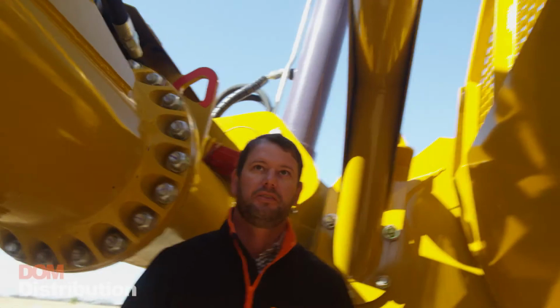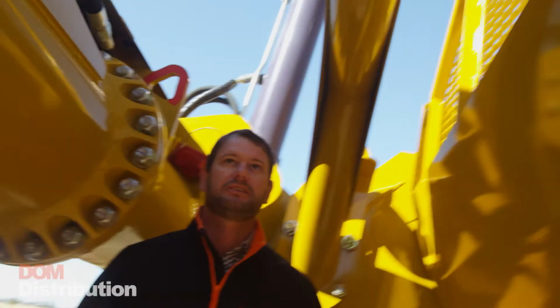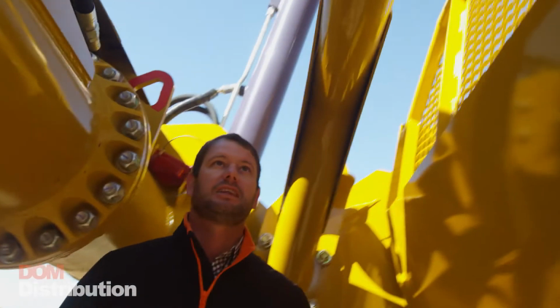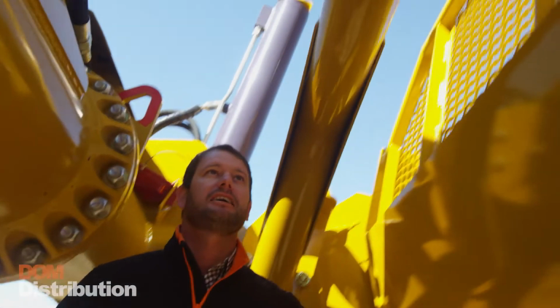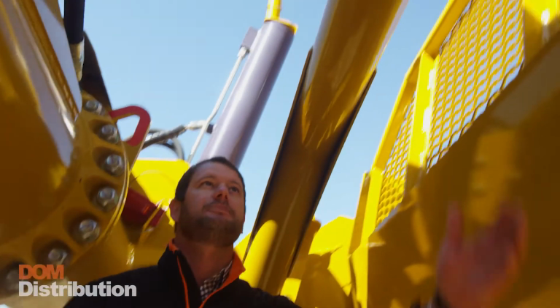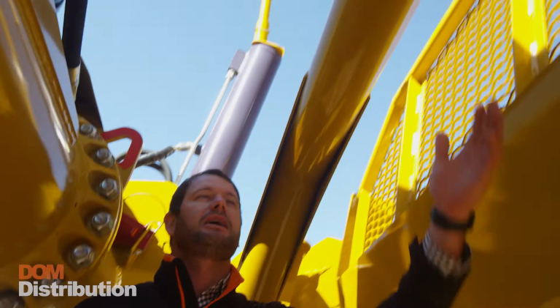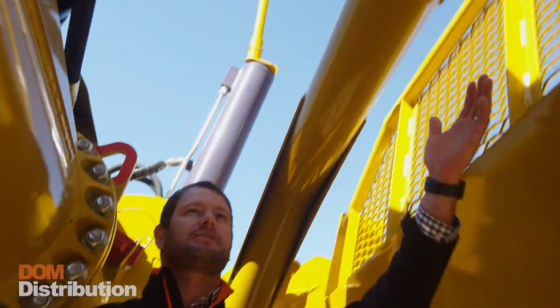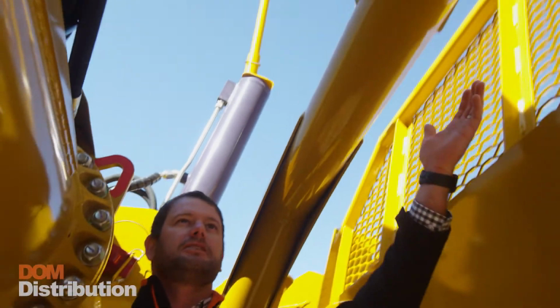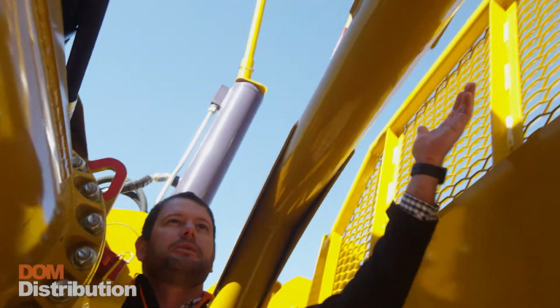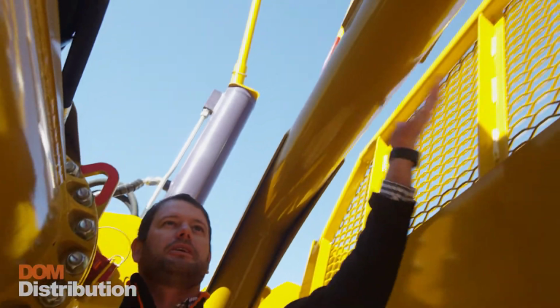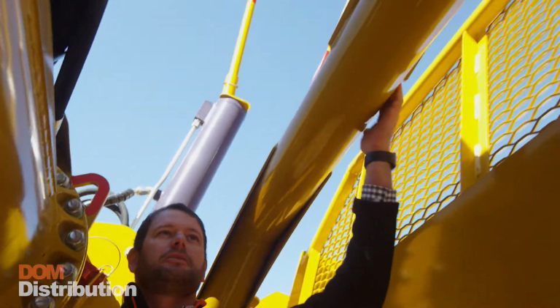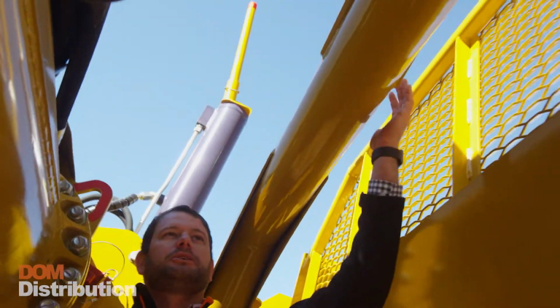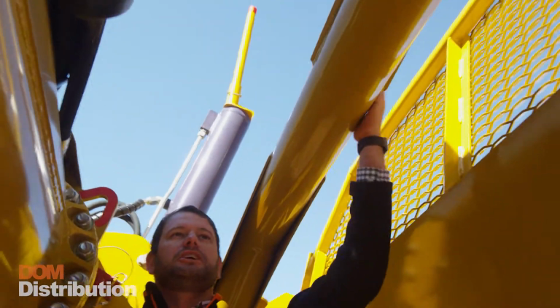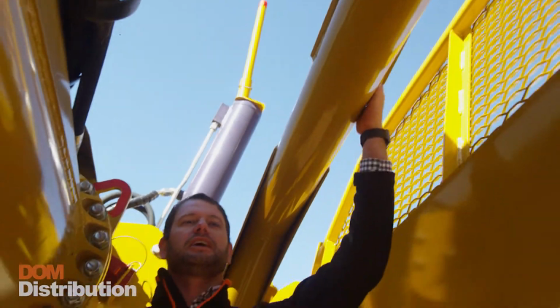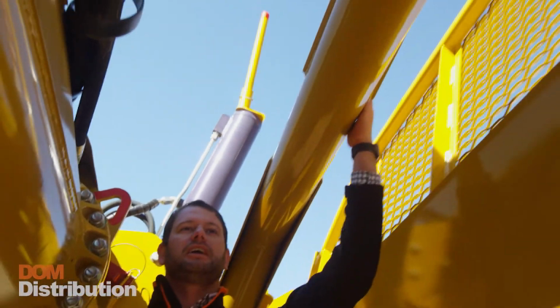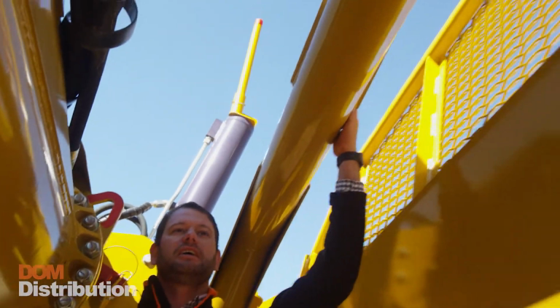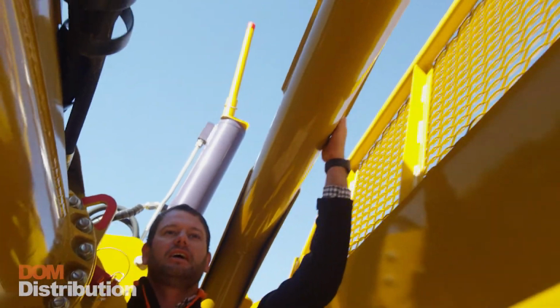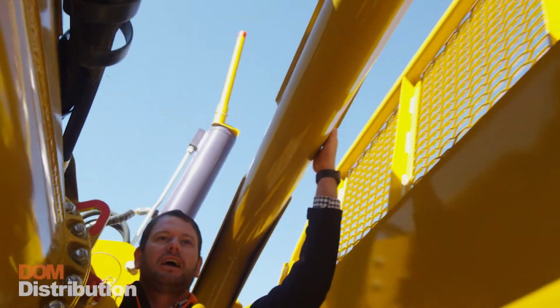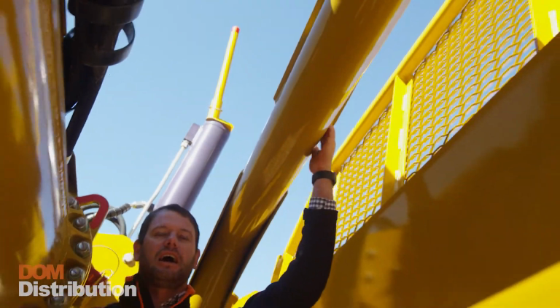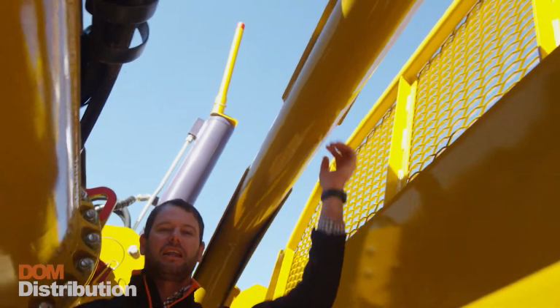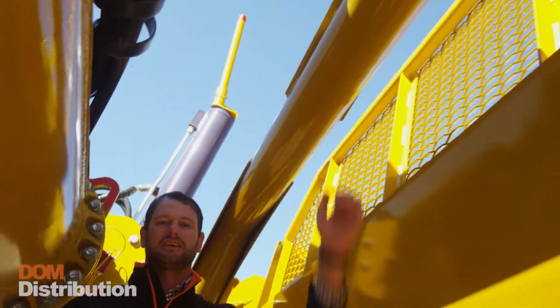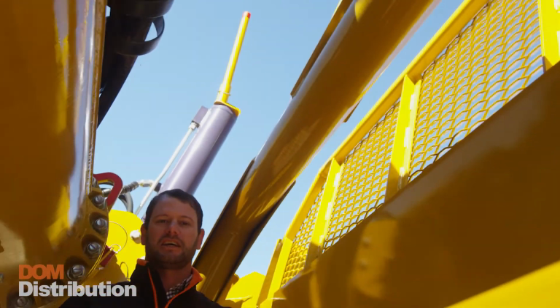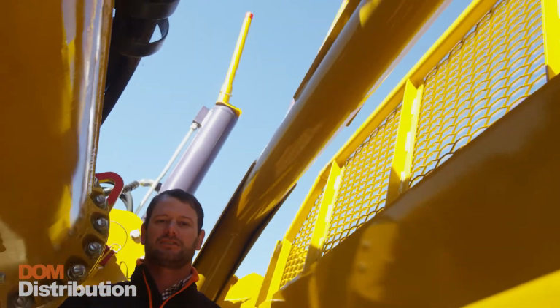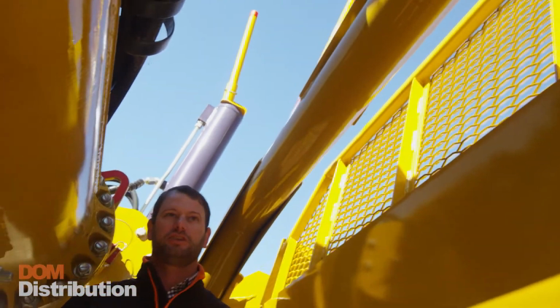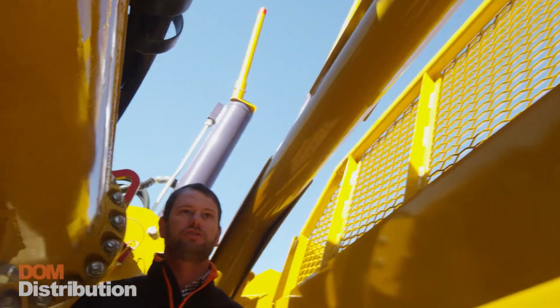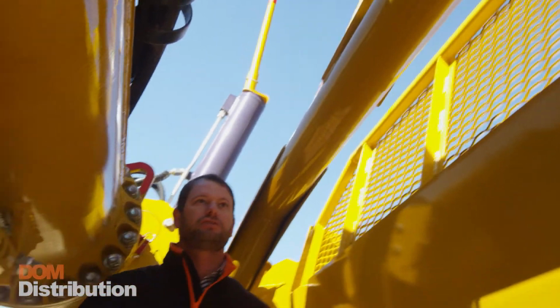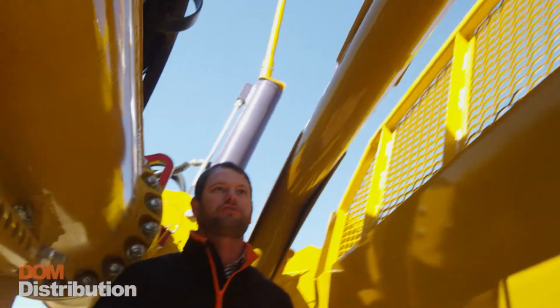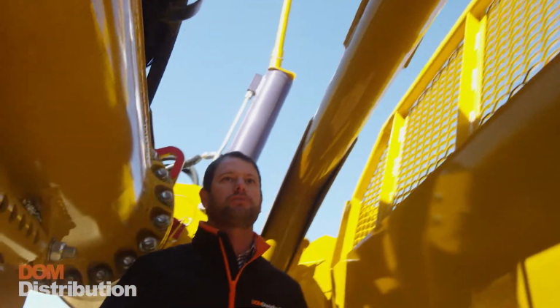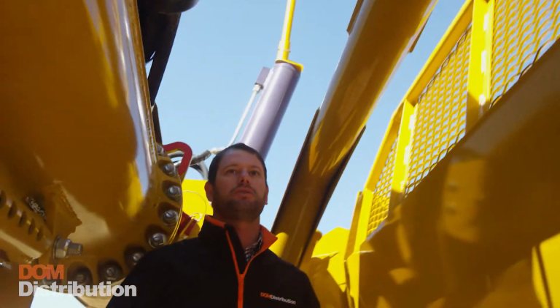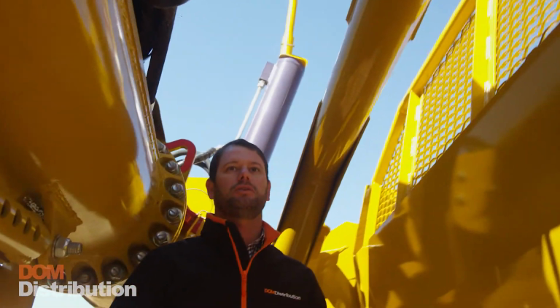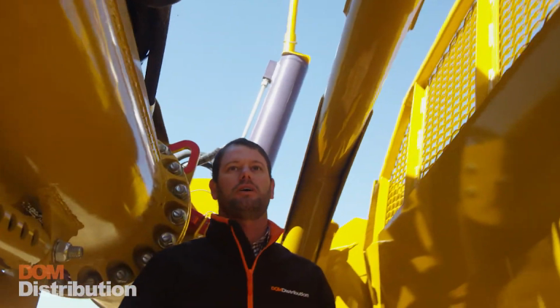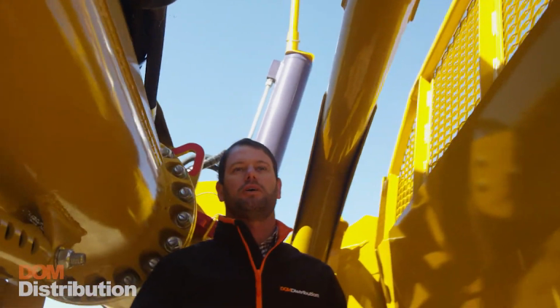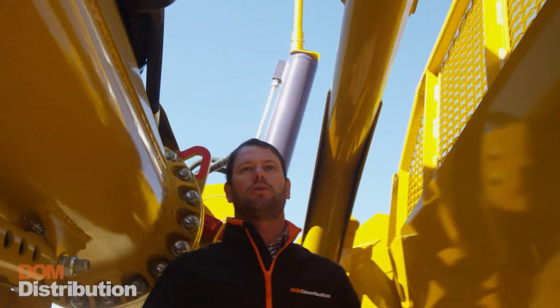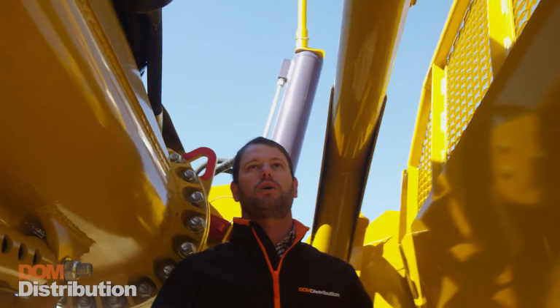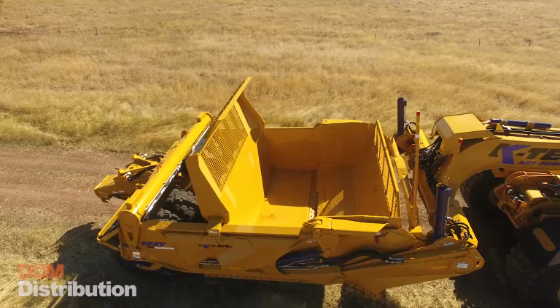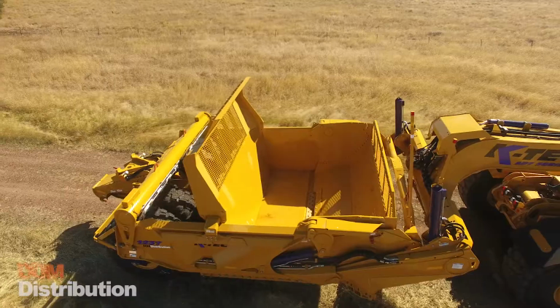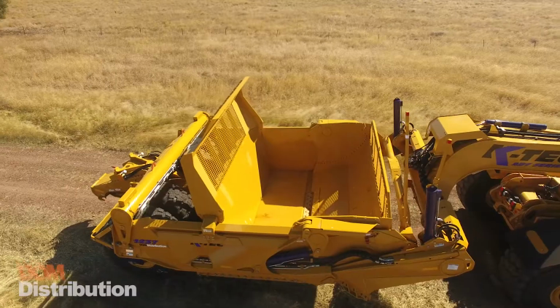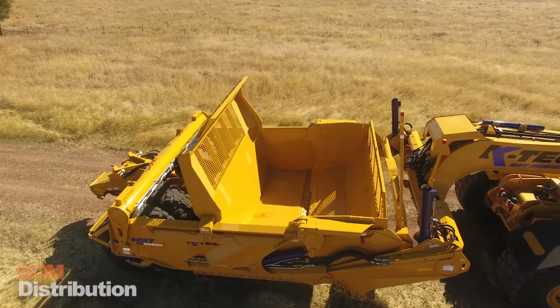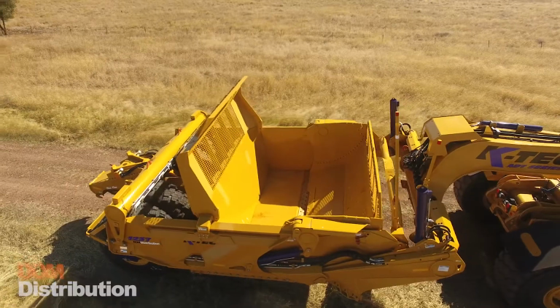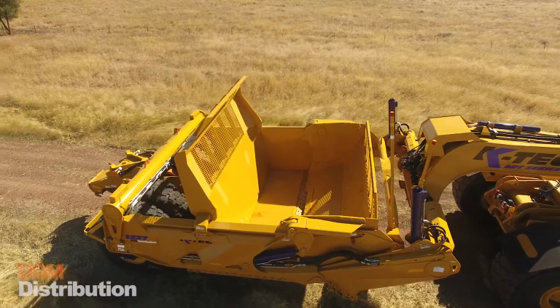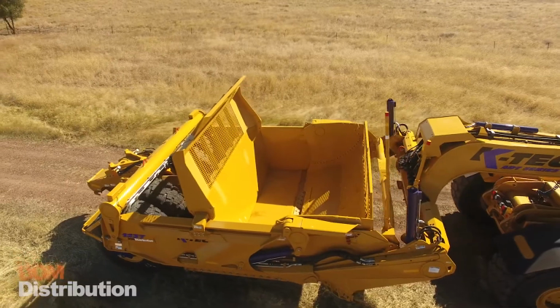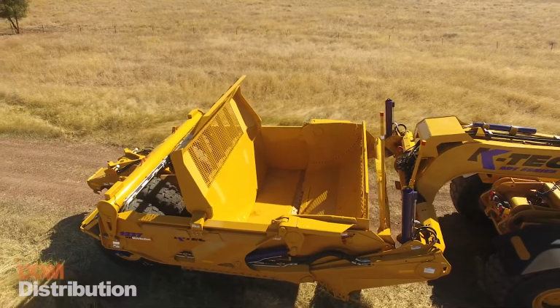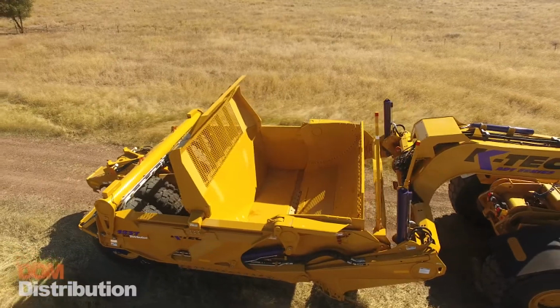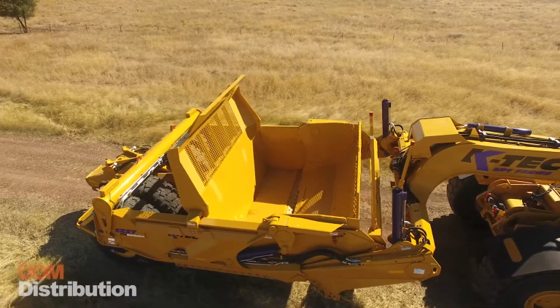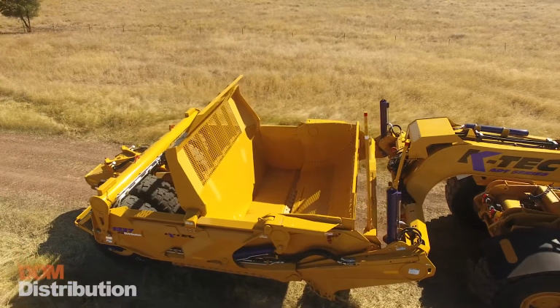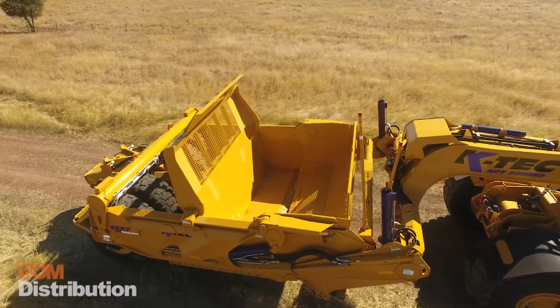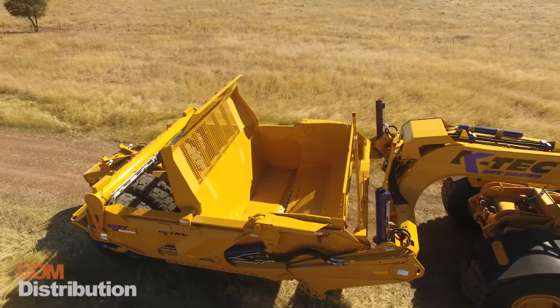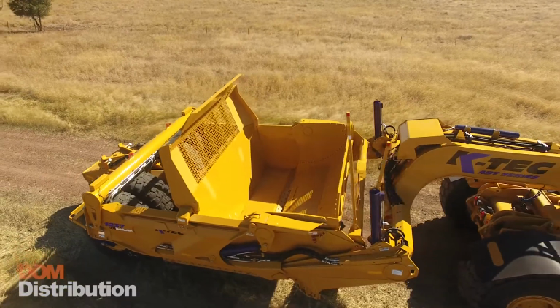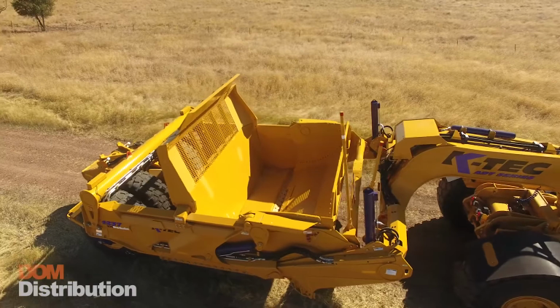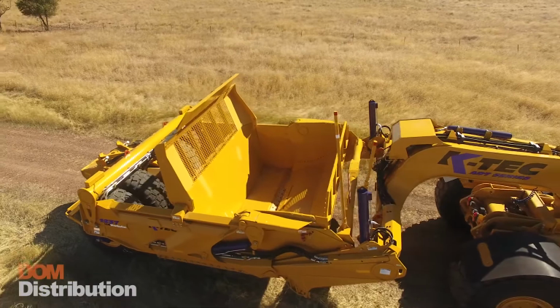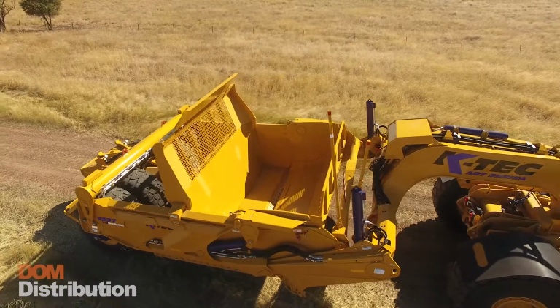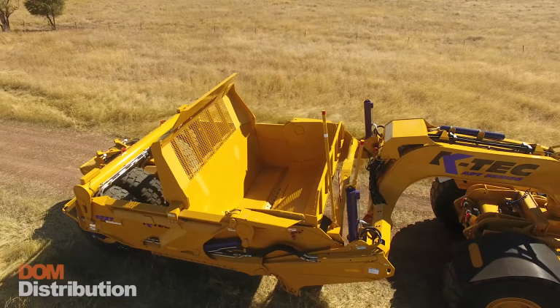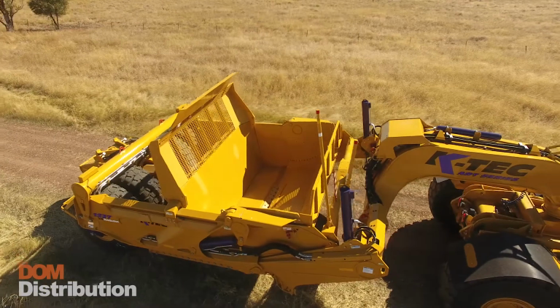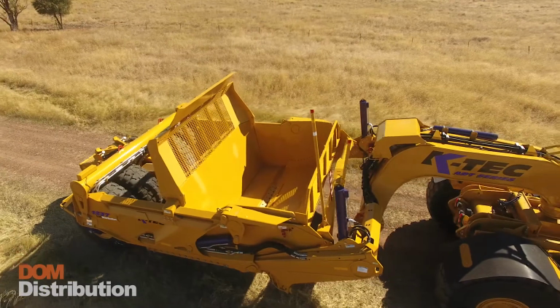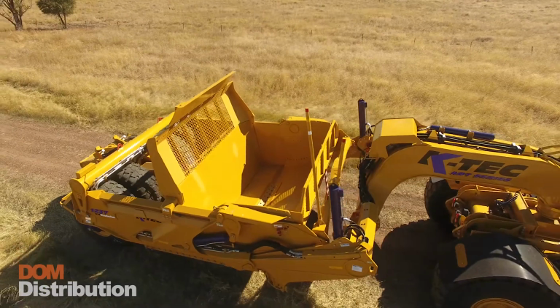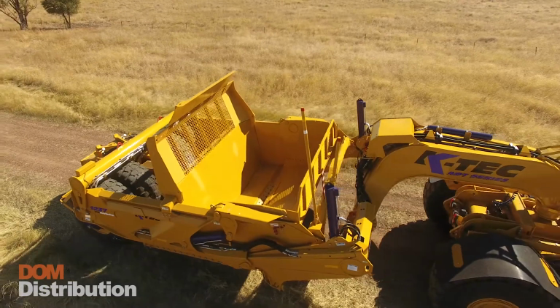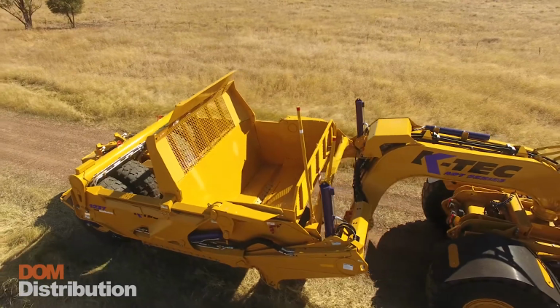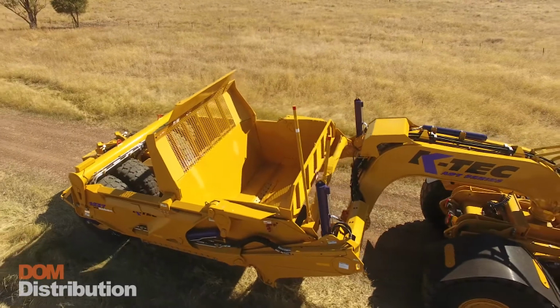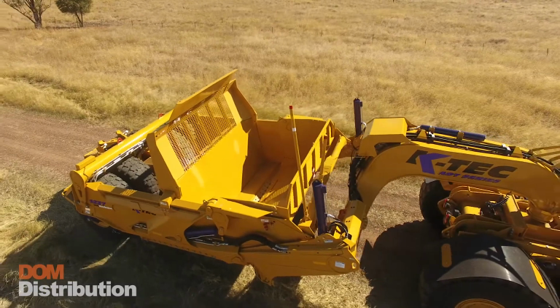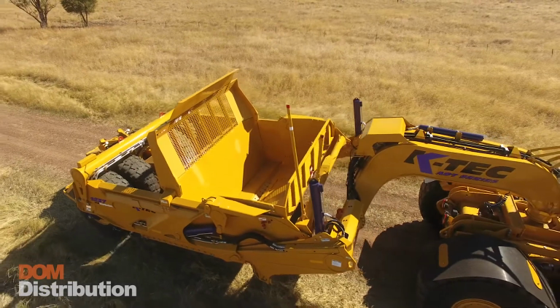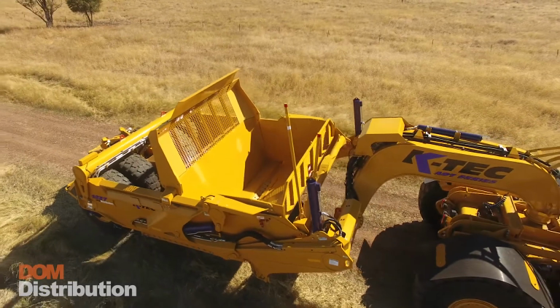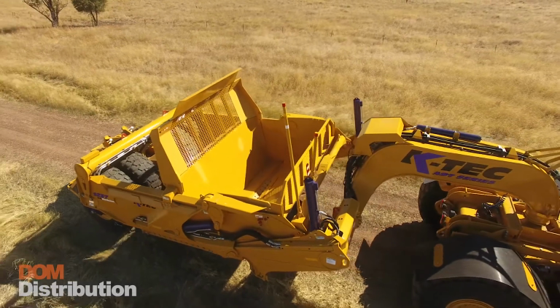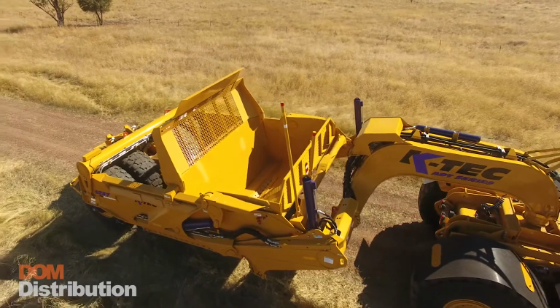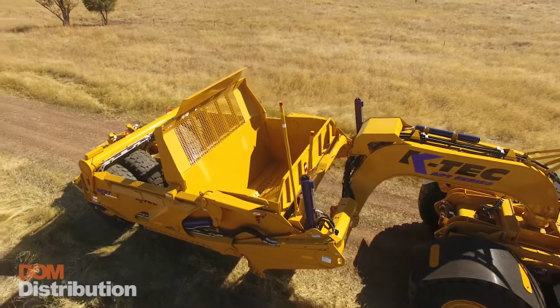This laser mask in the middle of the machine here allows us to use the Trimble auto height control function that is already adapted into all of our ADT scrapers.